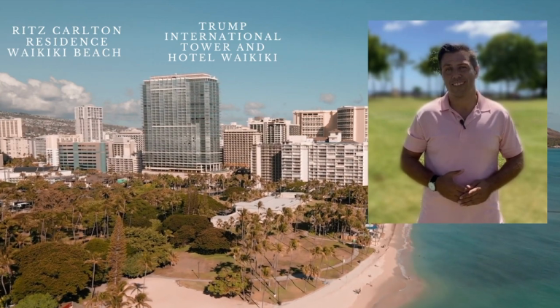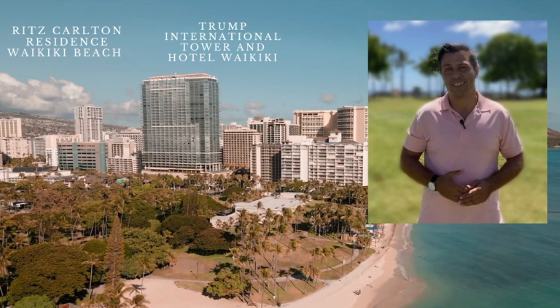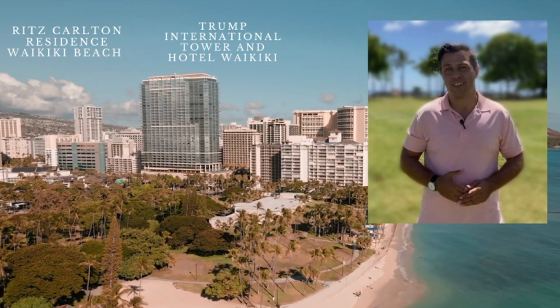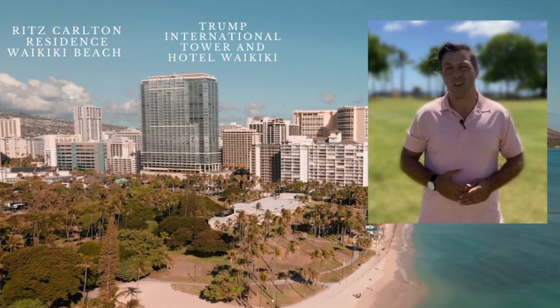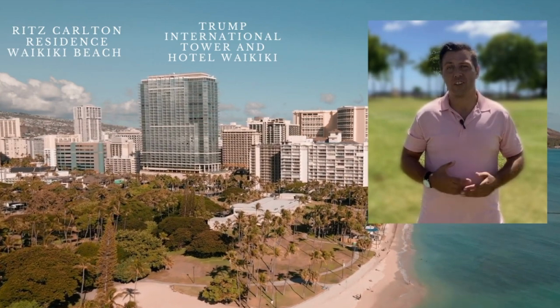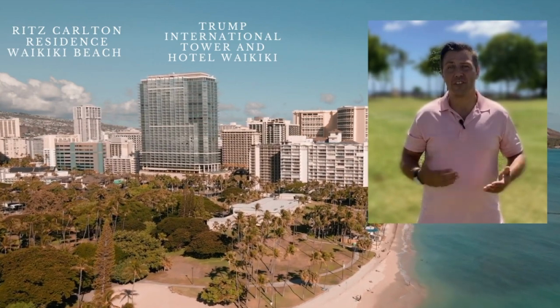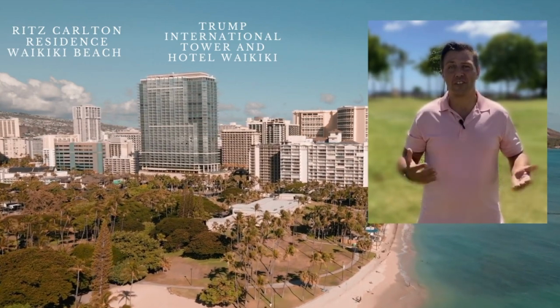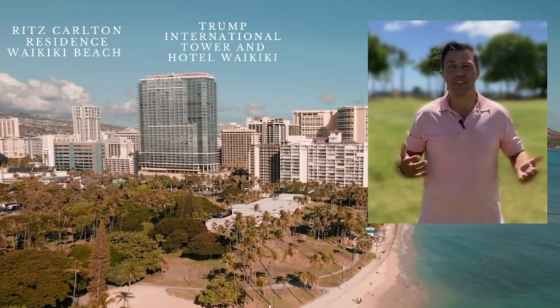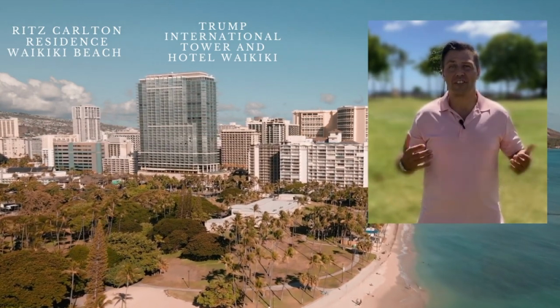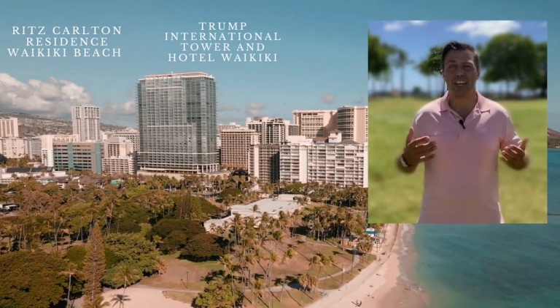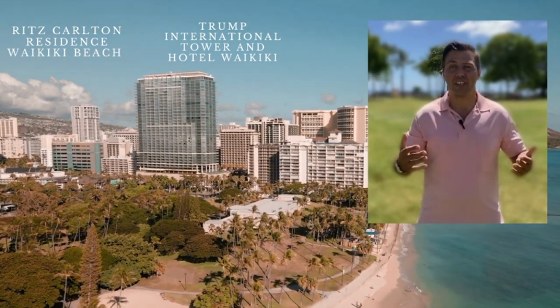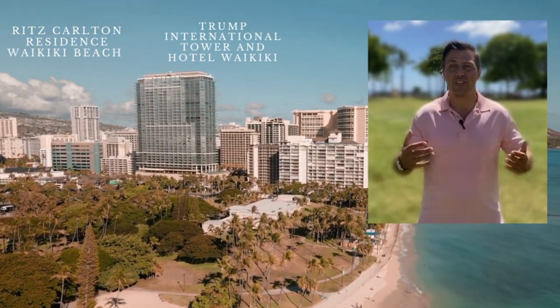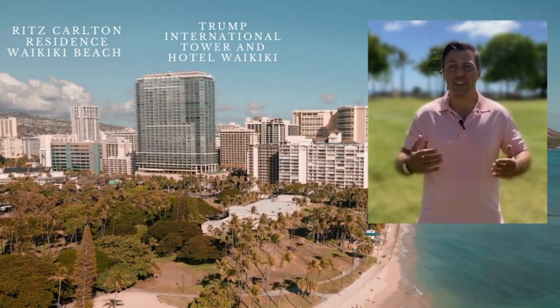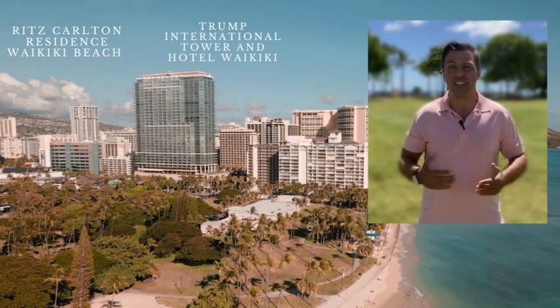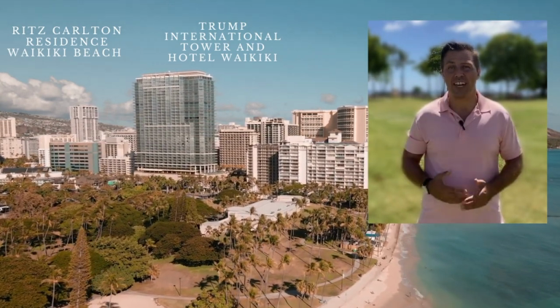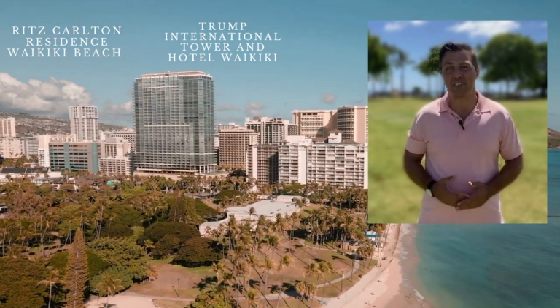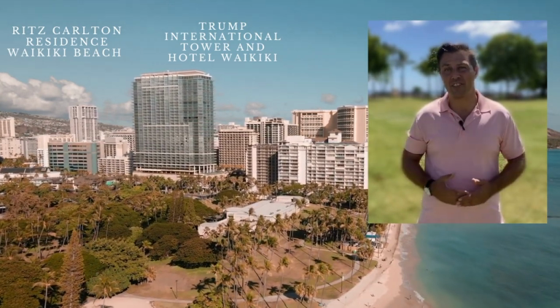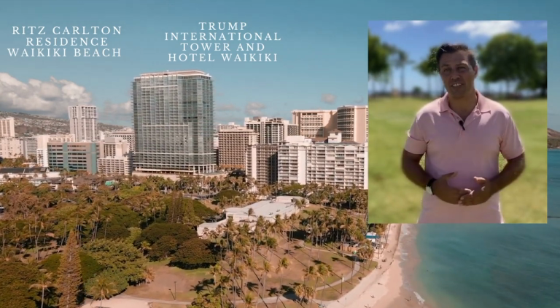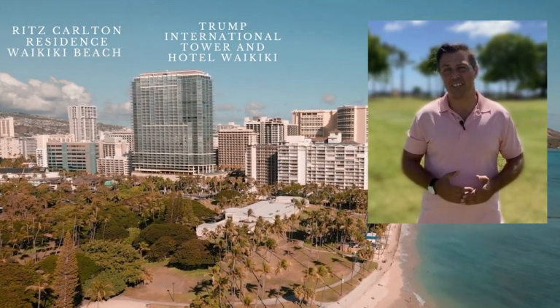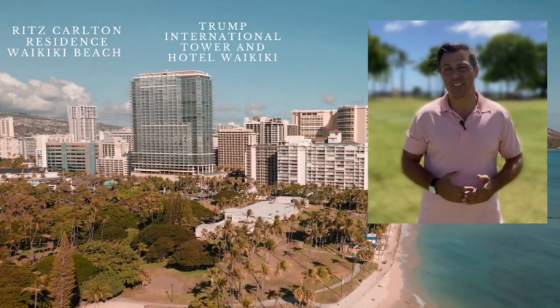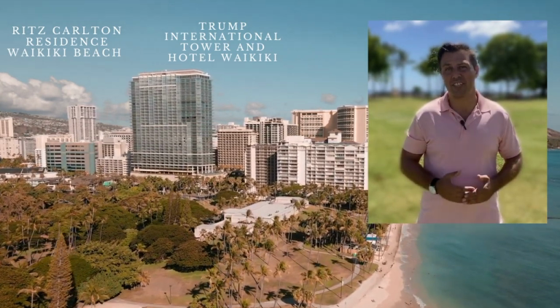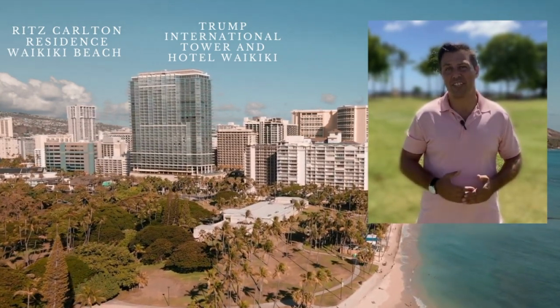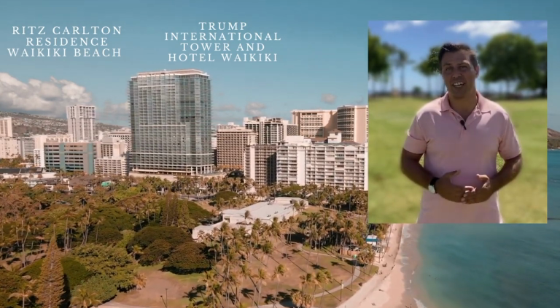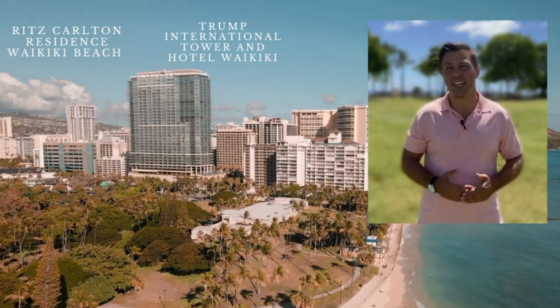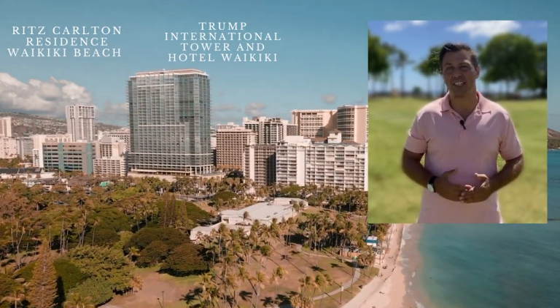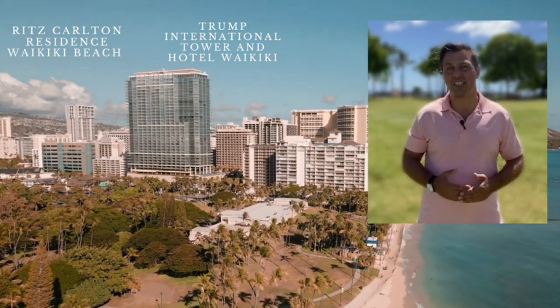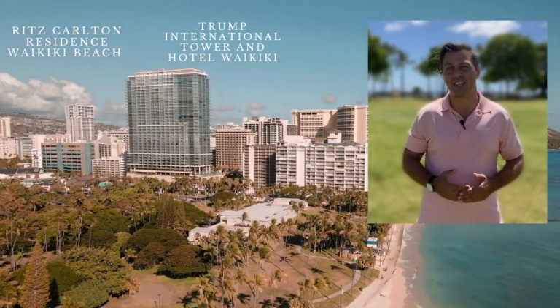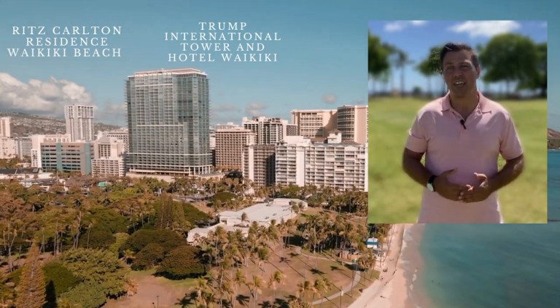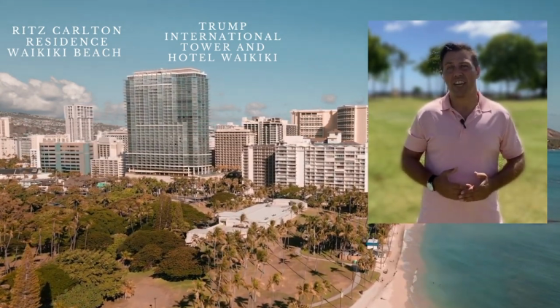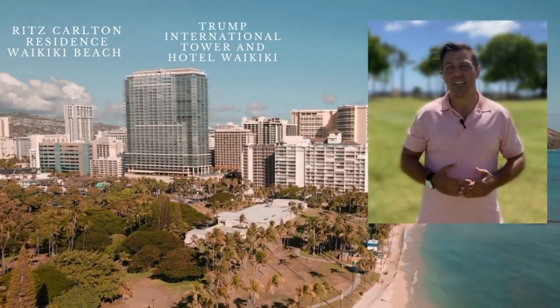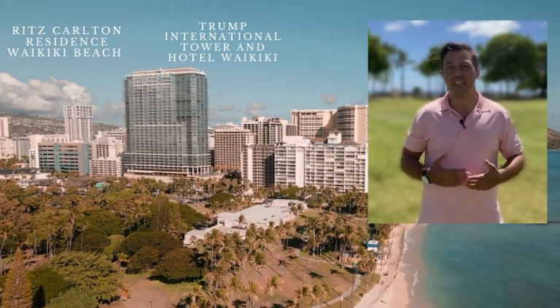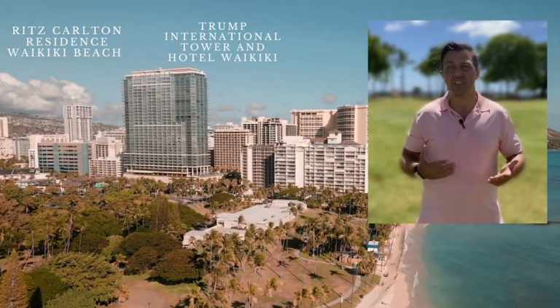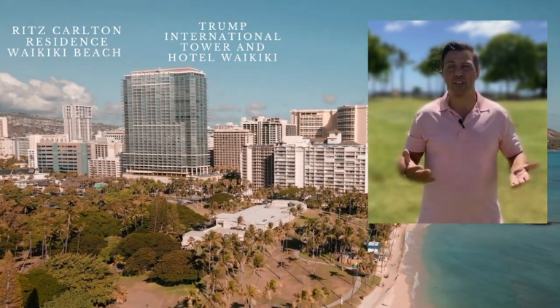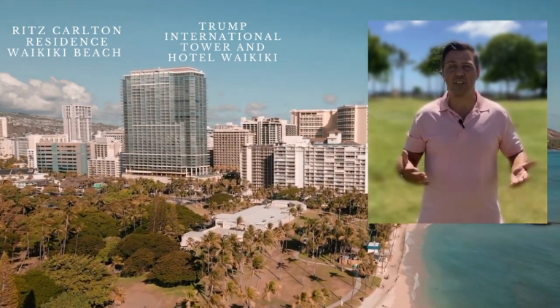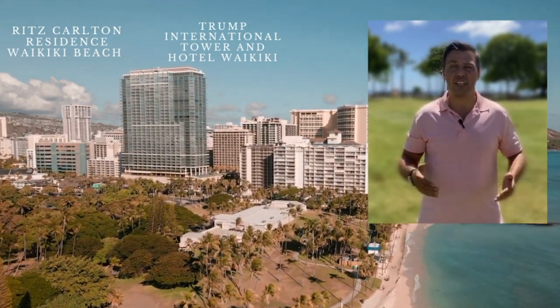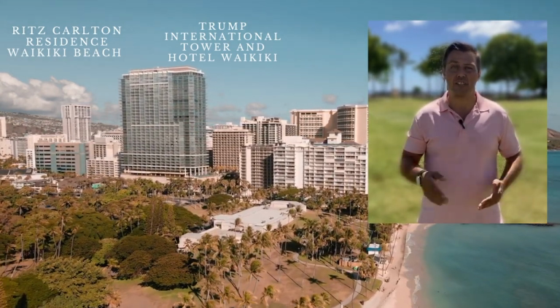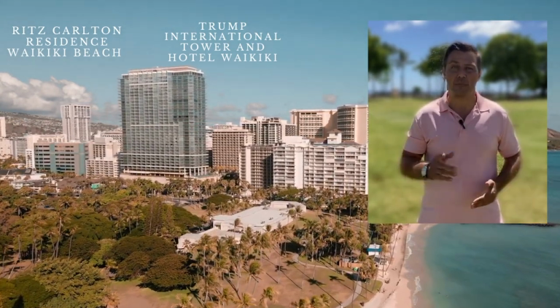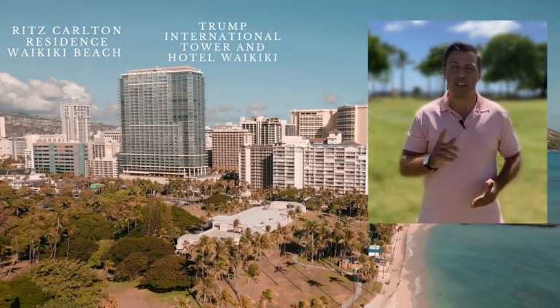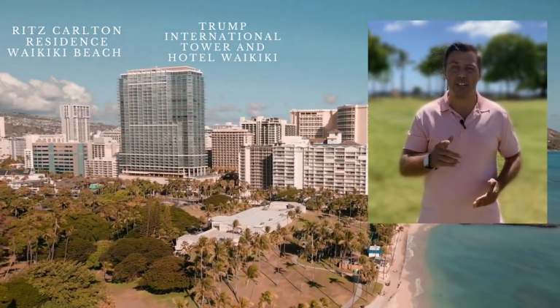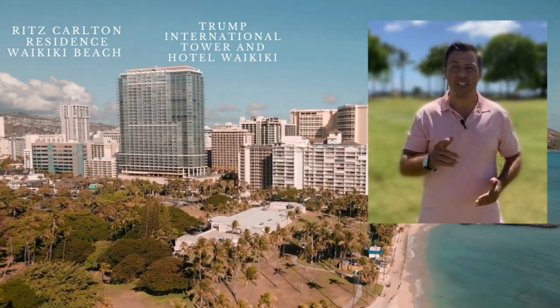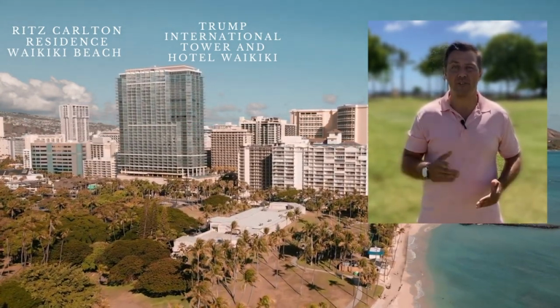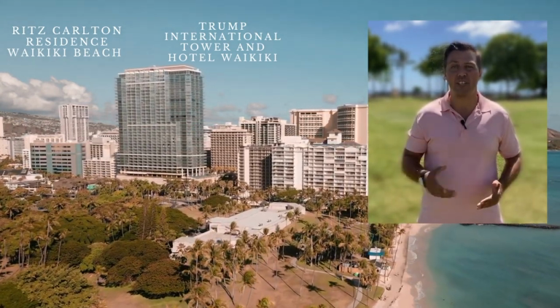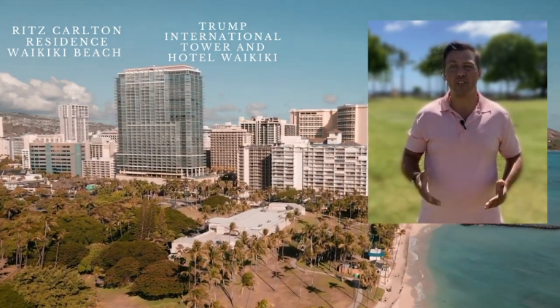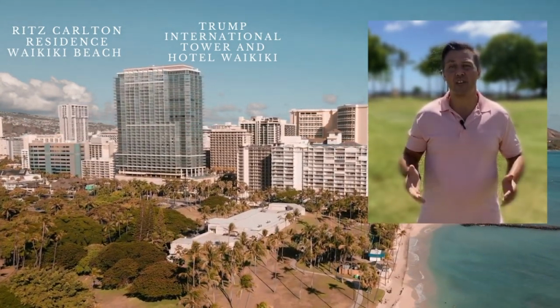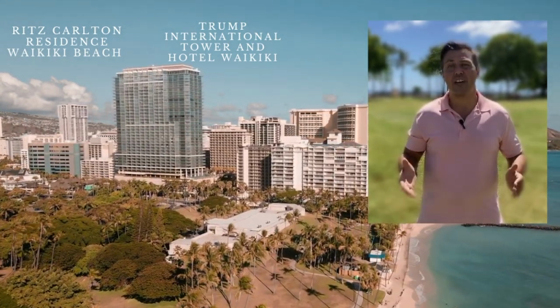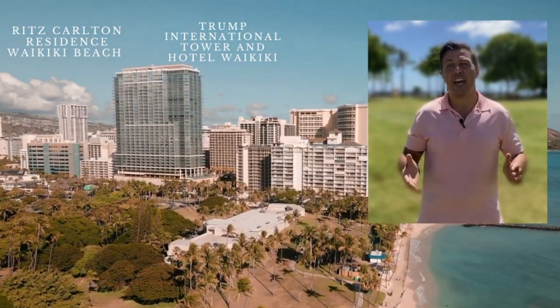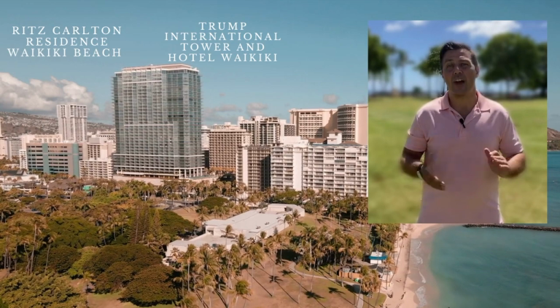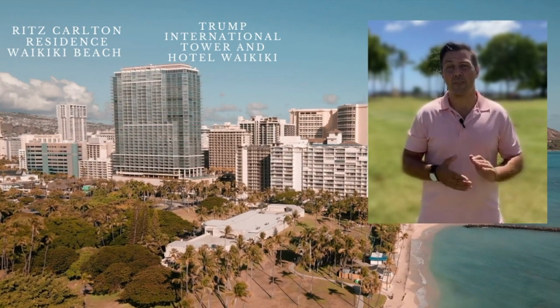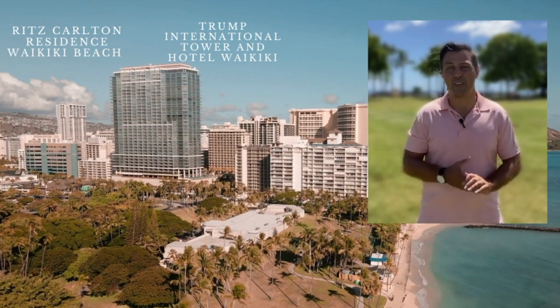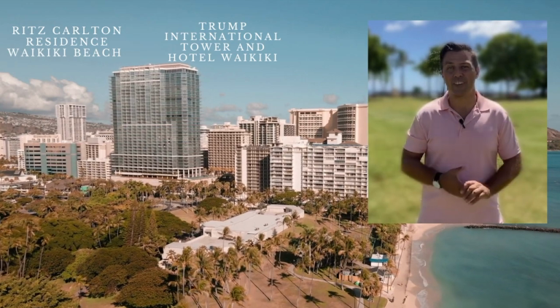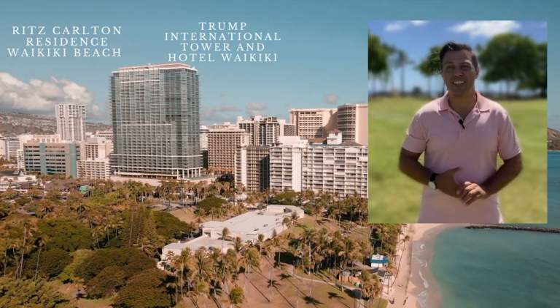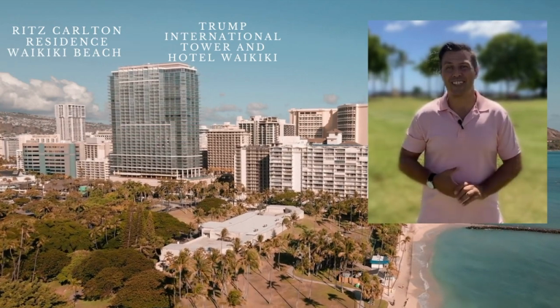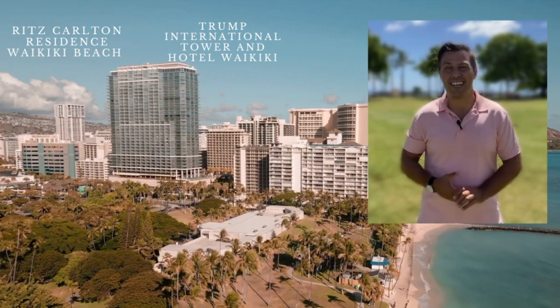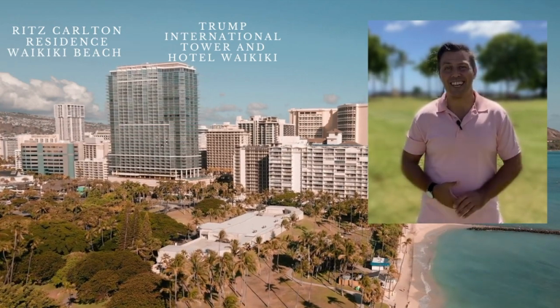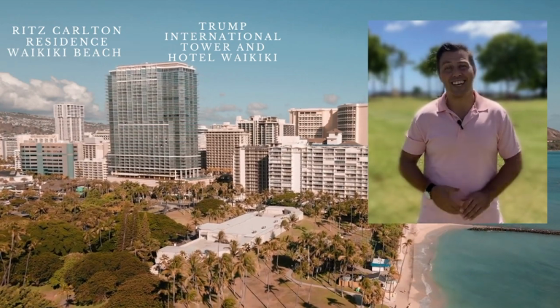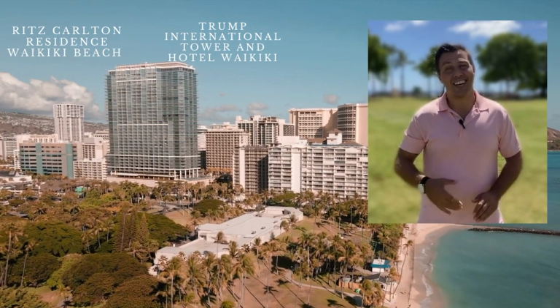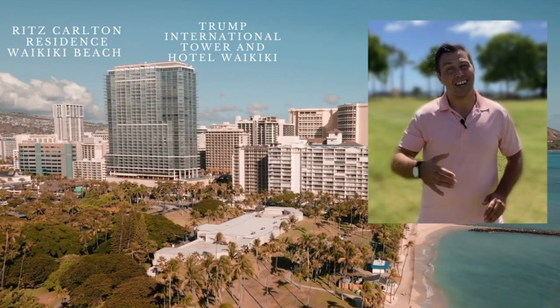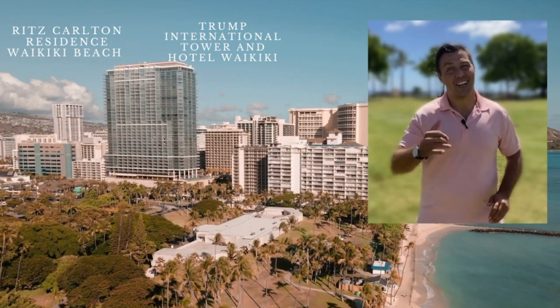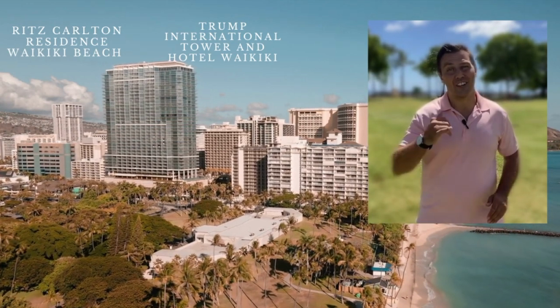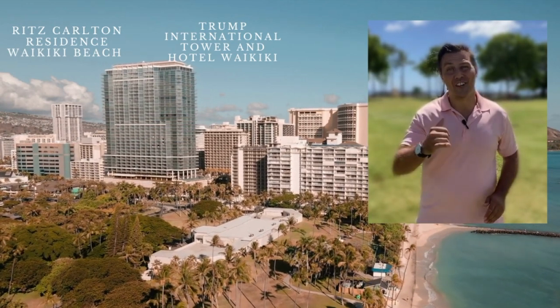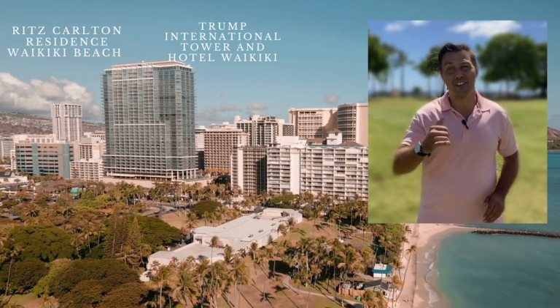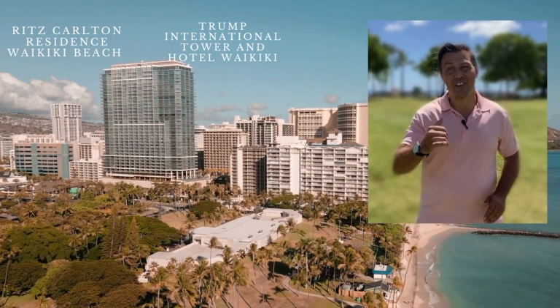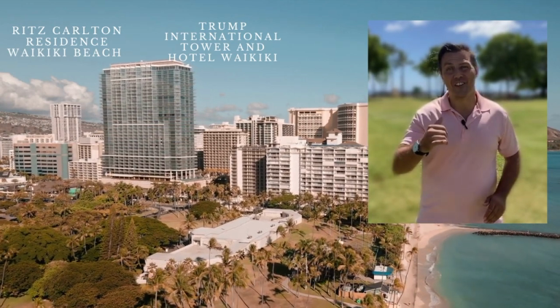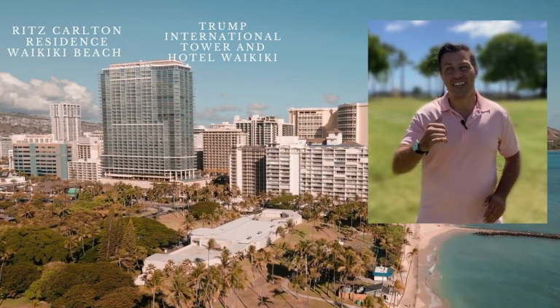Thank you again to the listing agents, and I'll see you guys in my next video. Have a great day. Aloha!